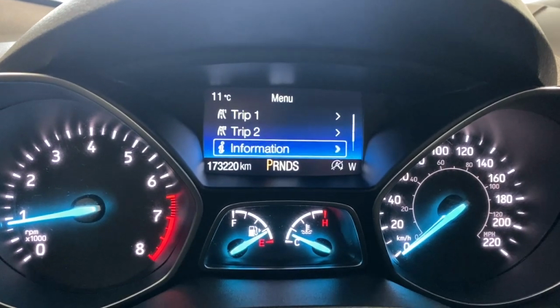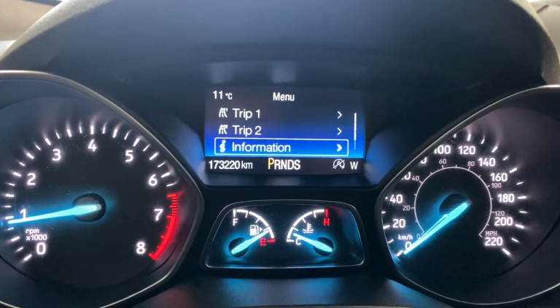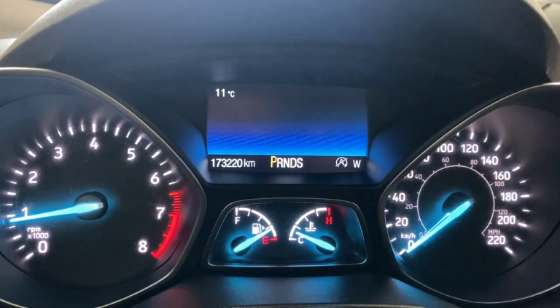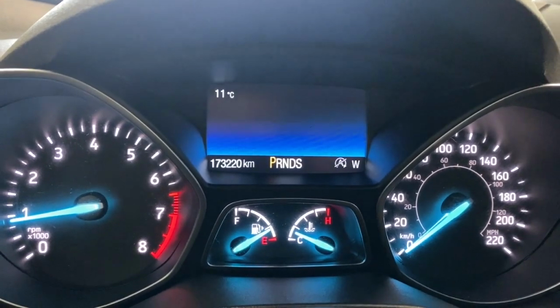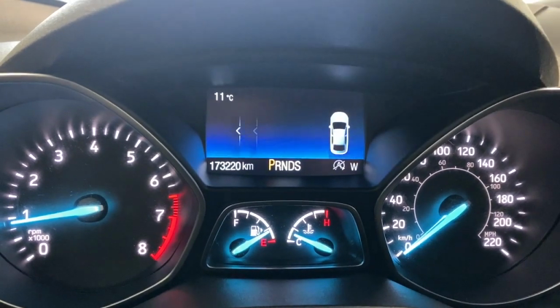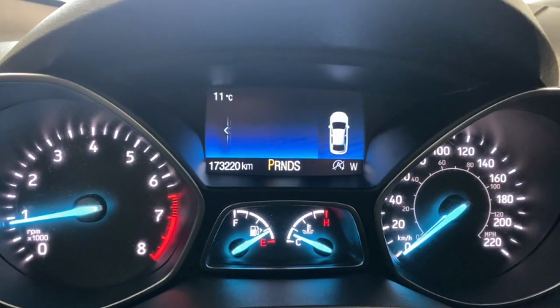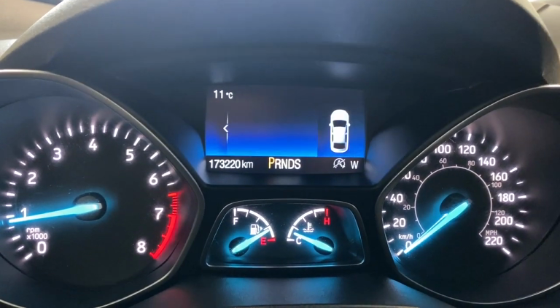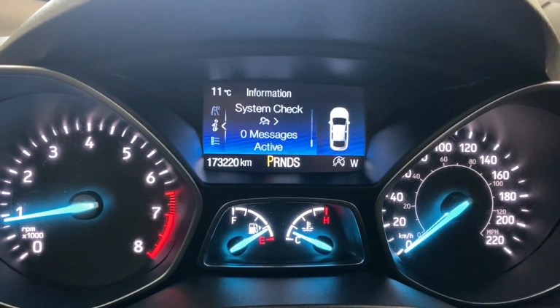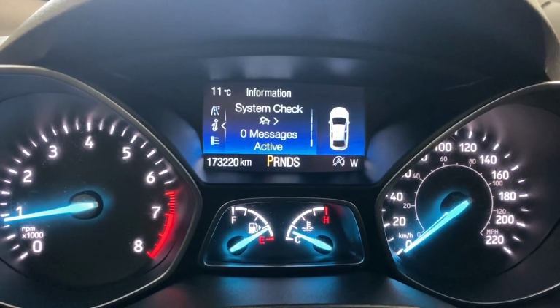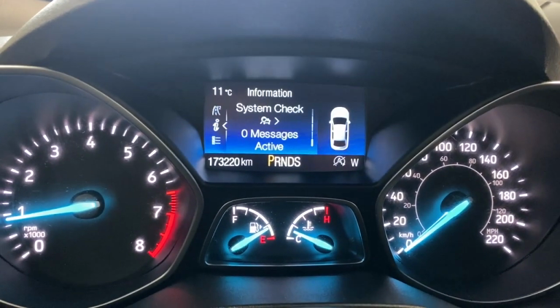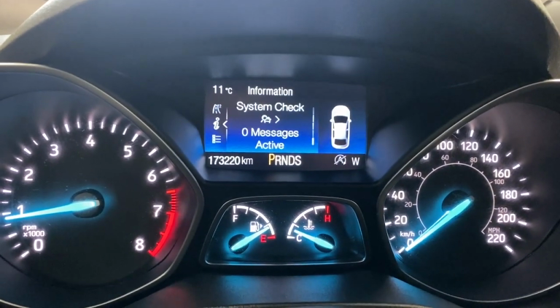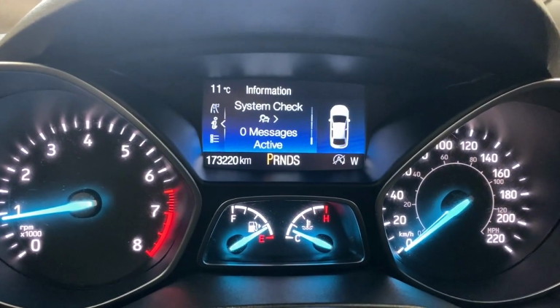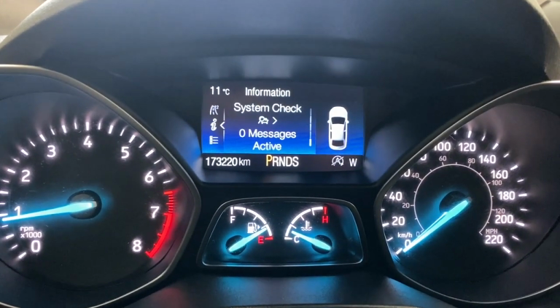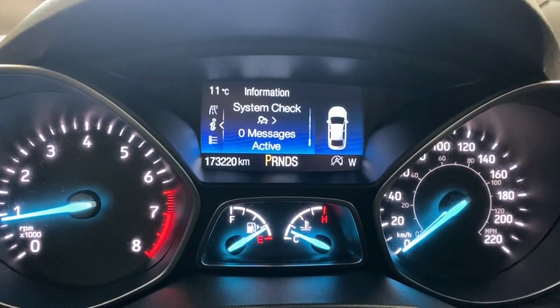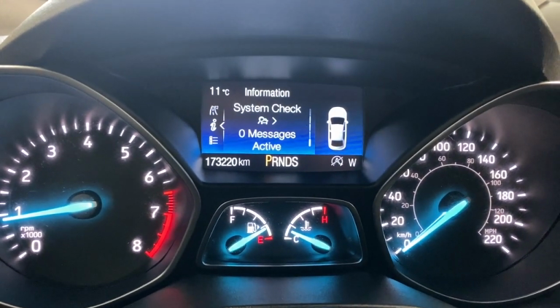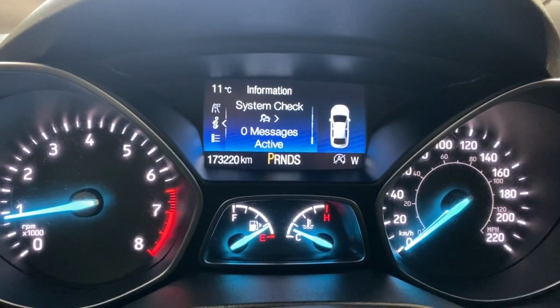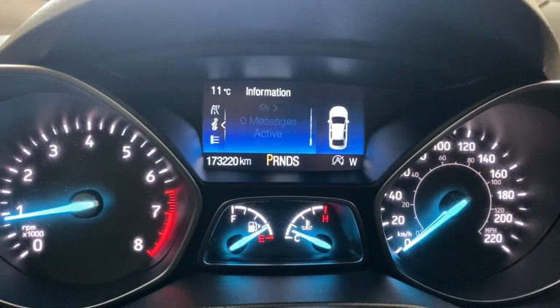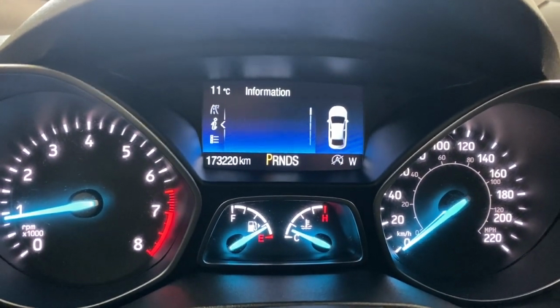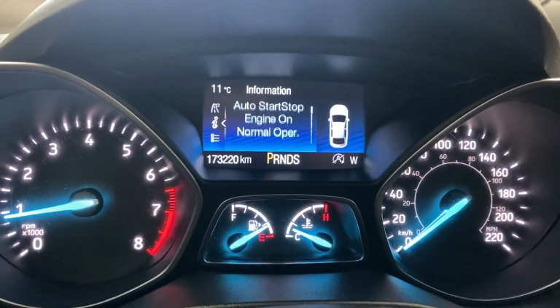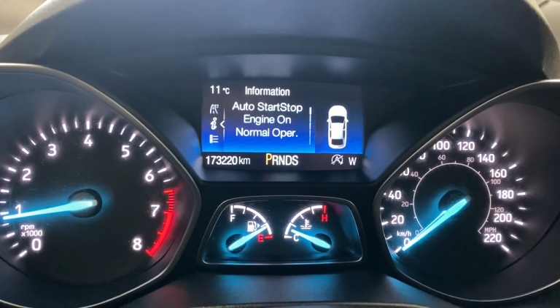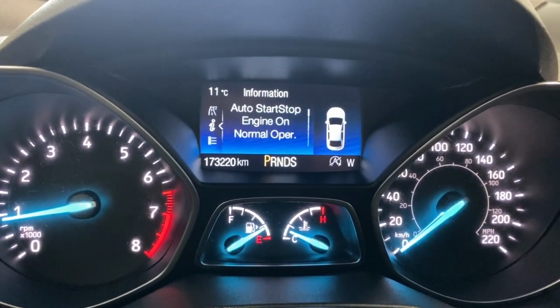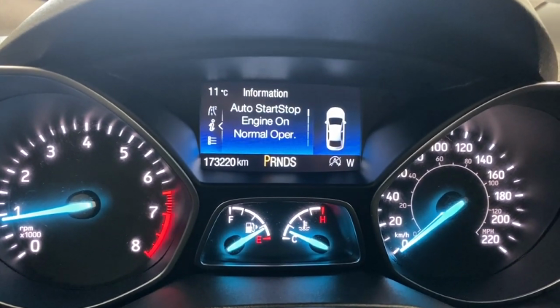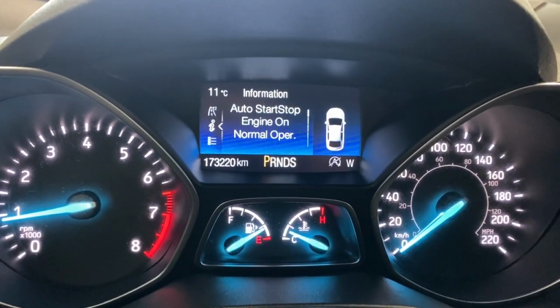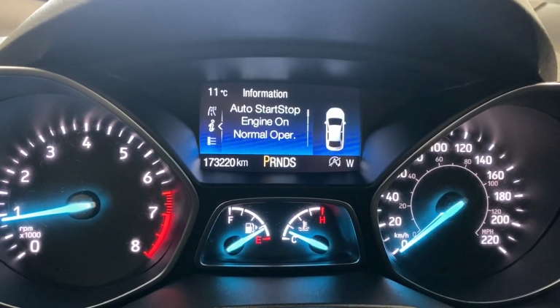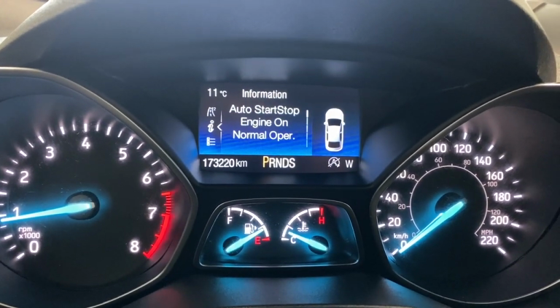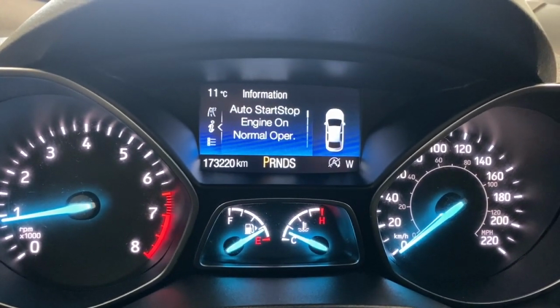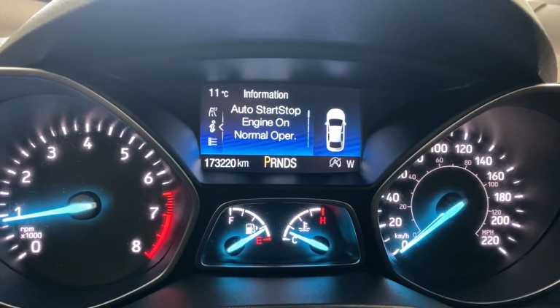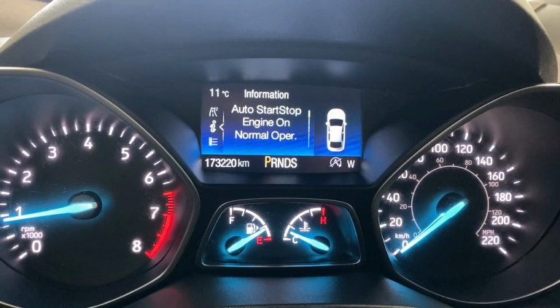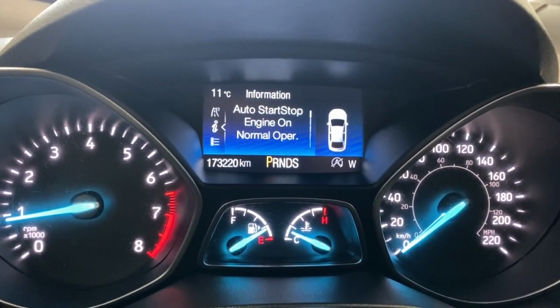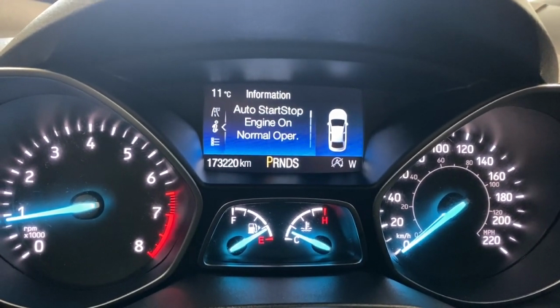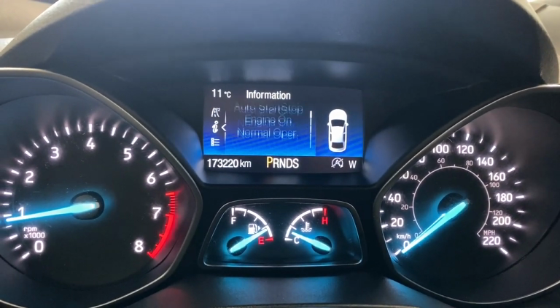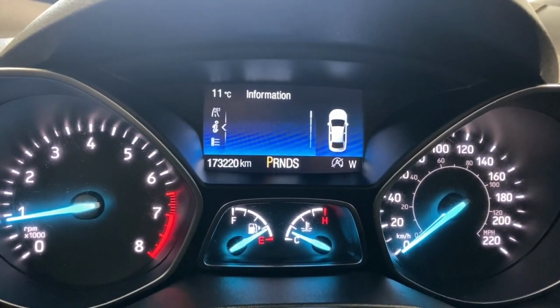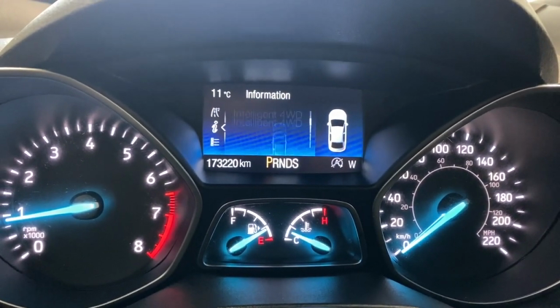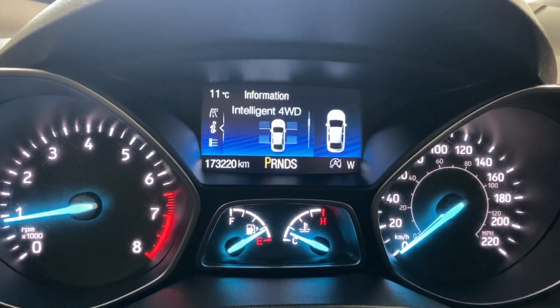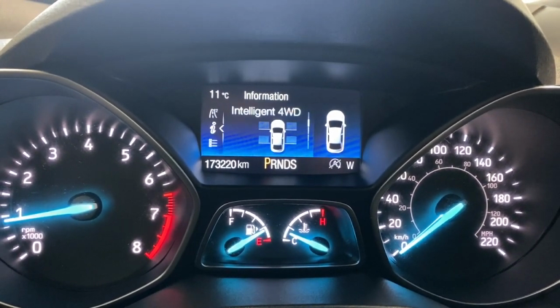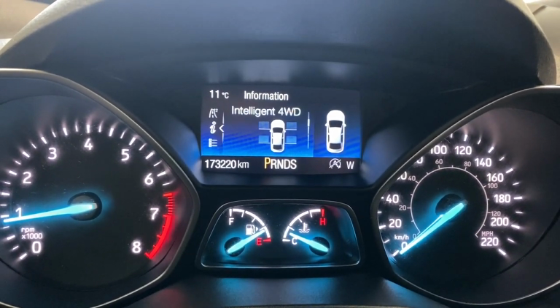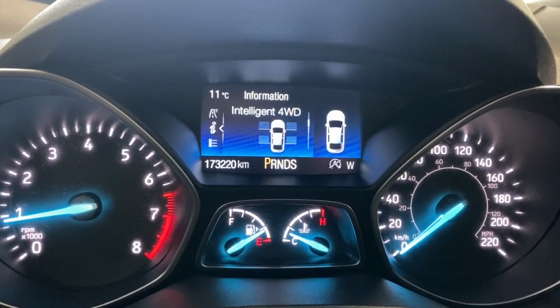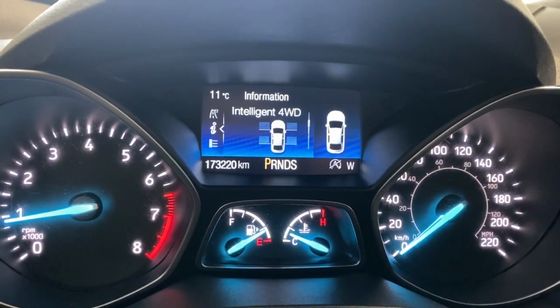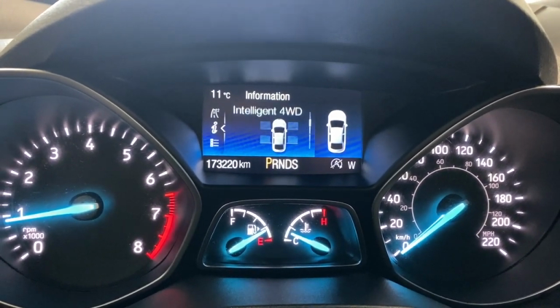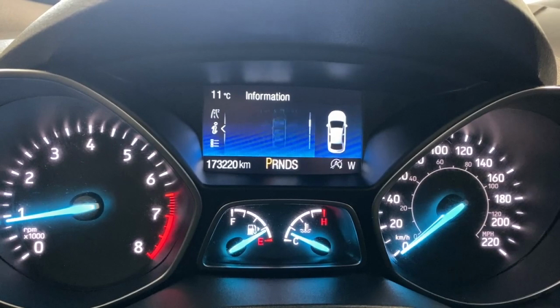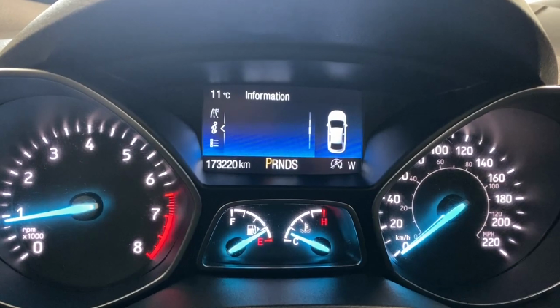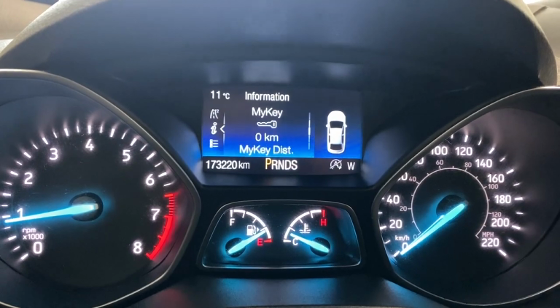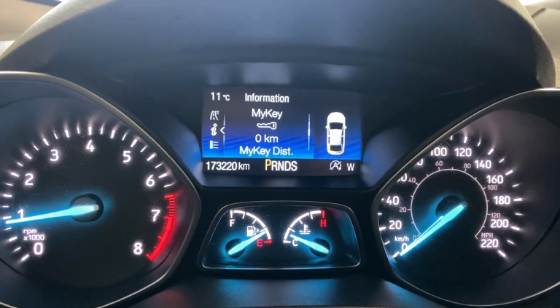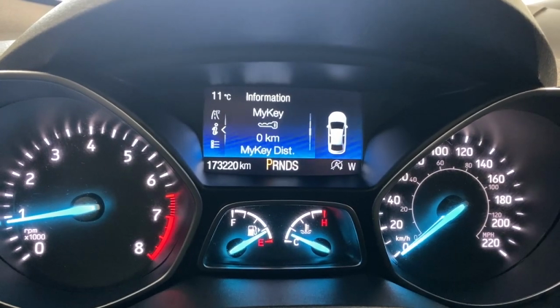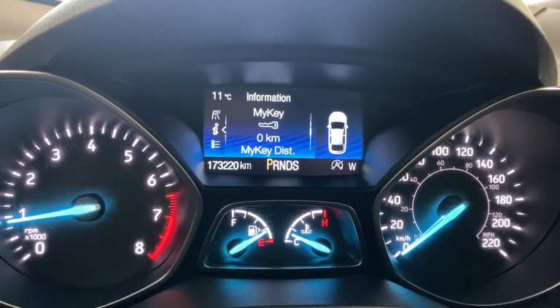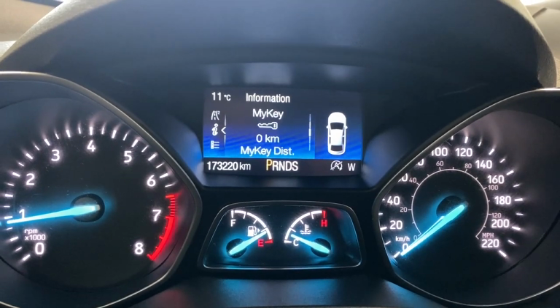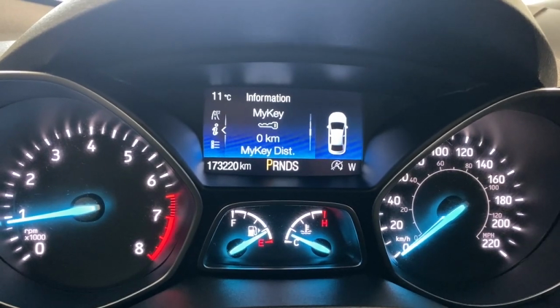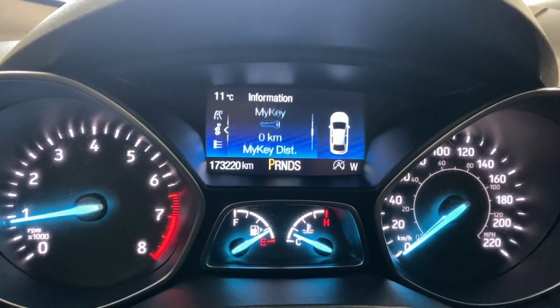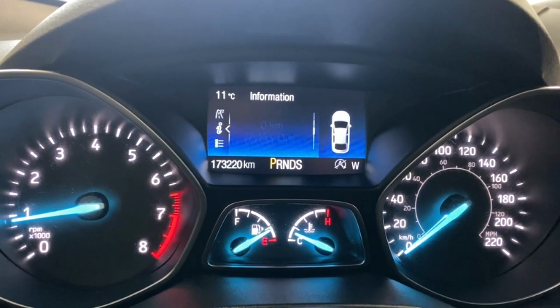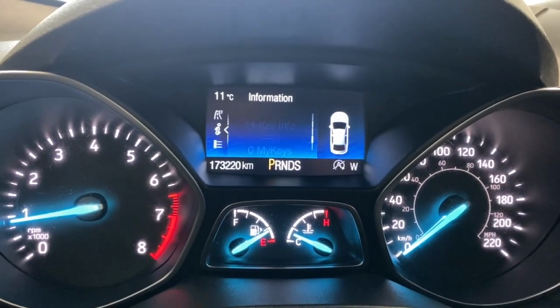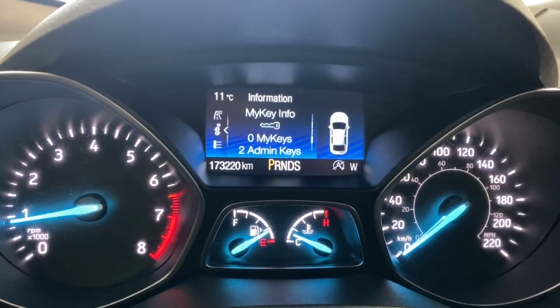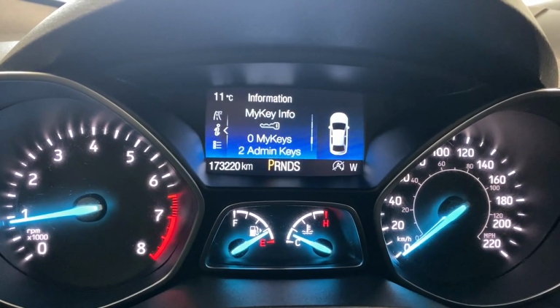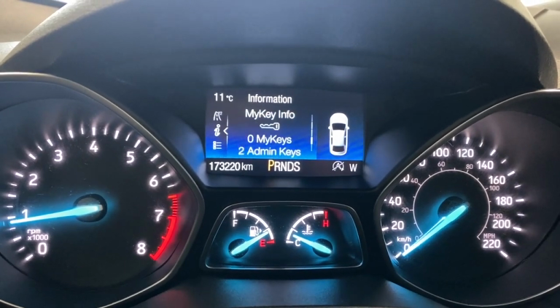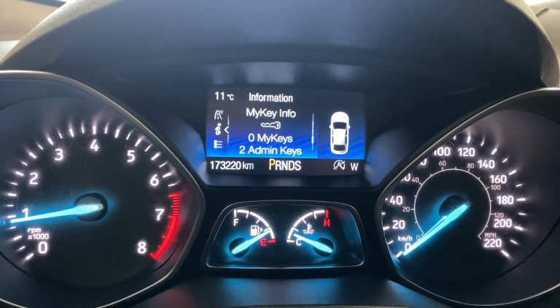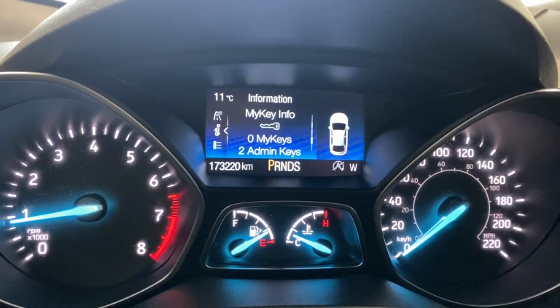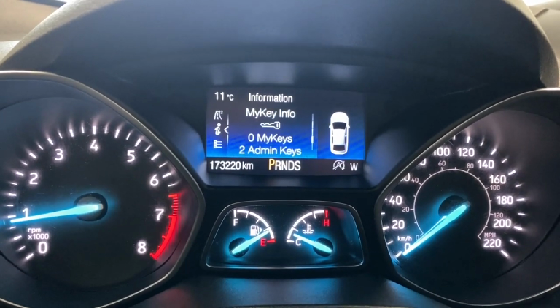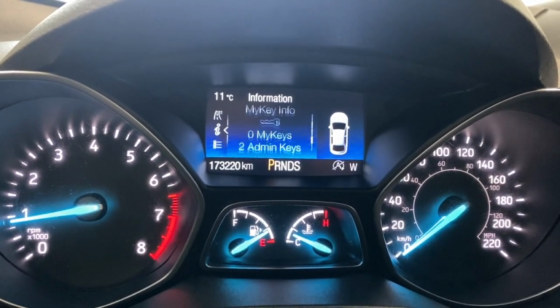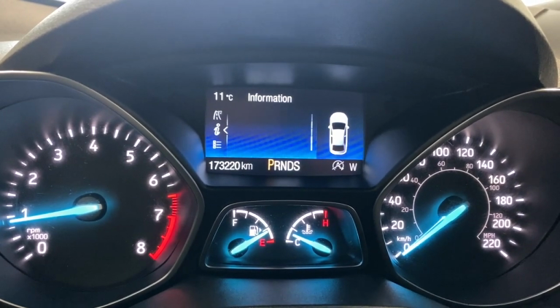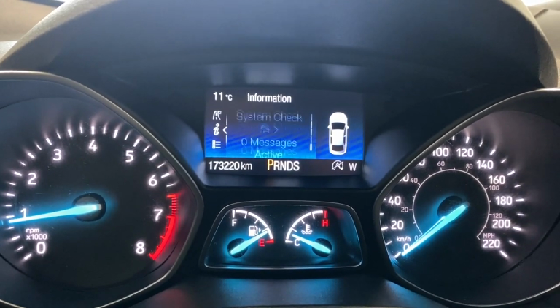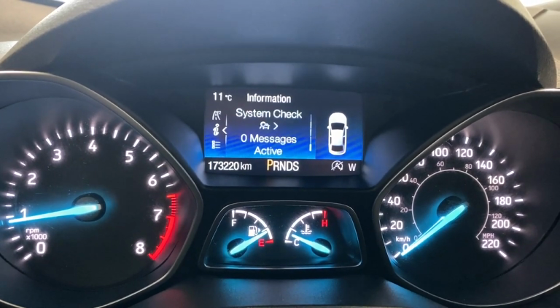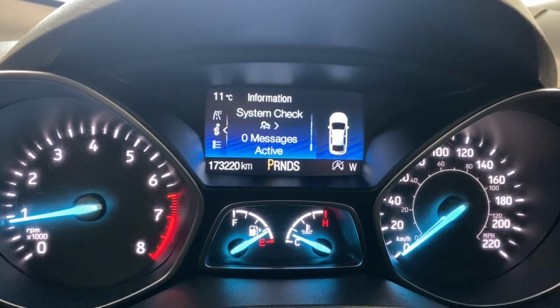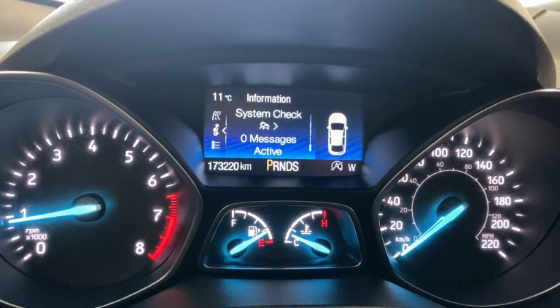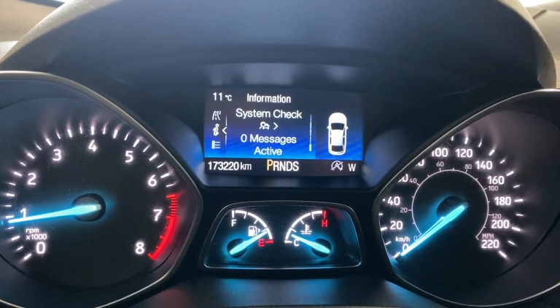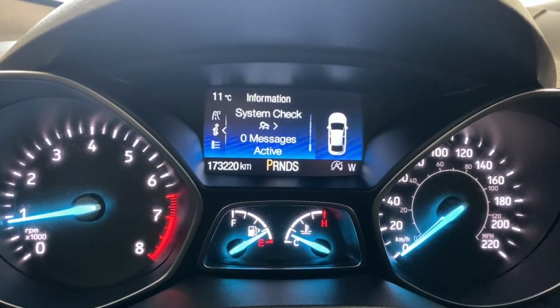Other information includes your system check, your auto start and engine information, intelligent four-wheel drive, your My Key, and My Key info.